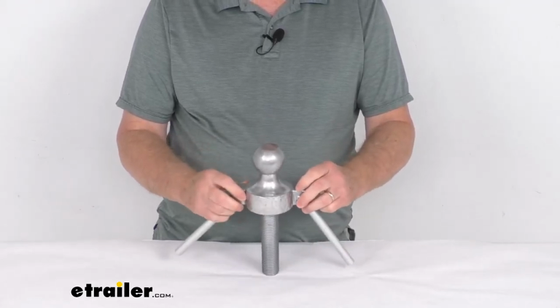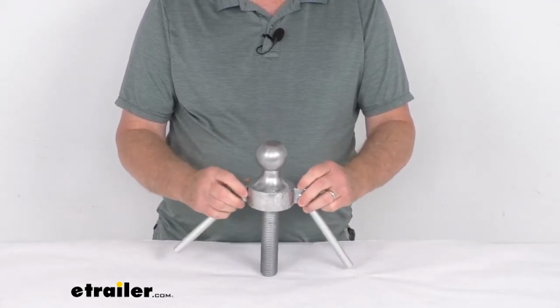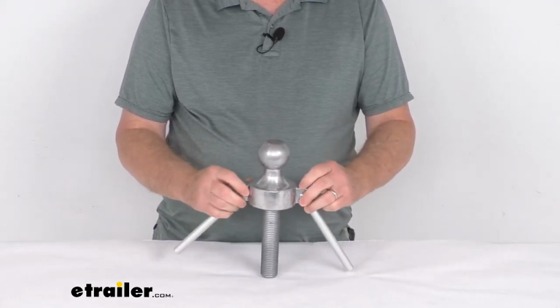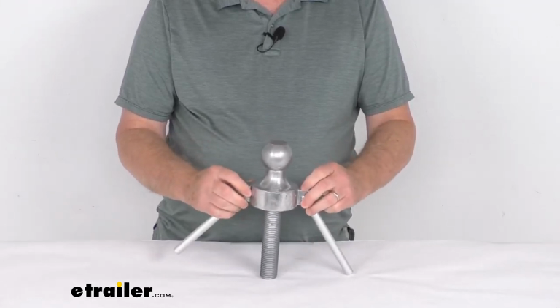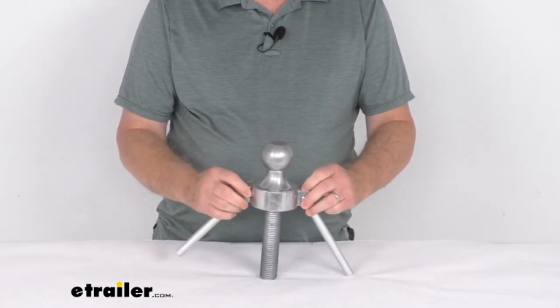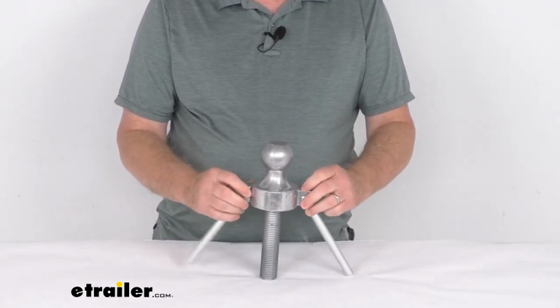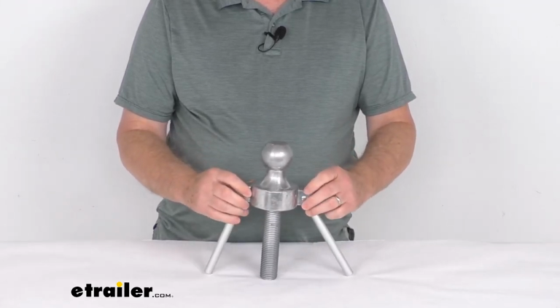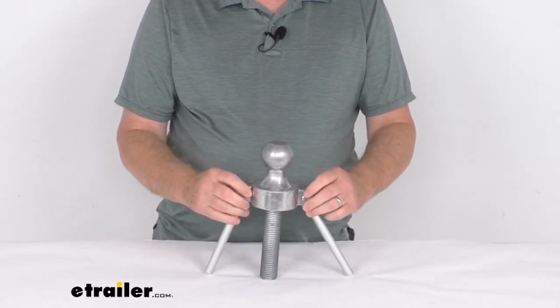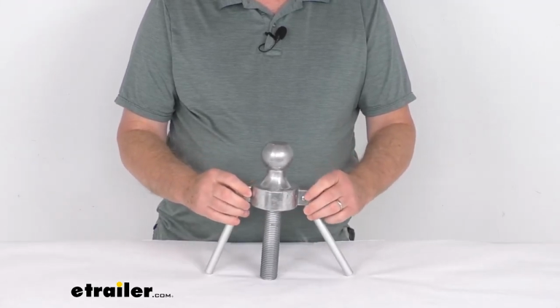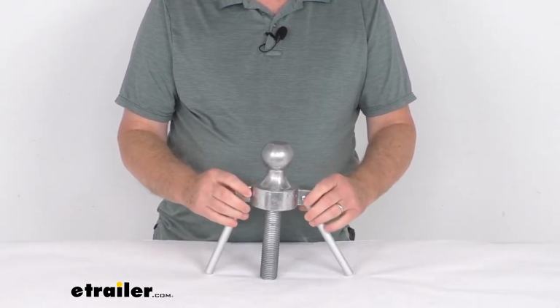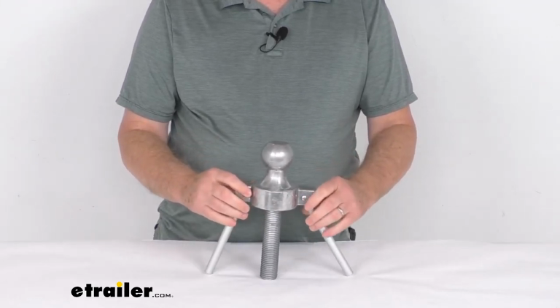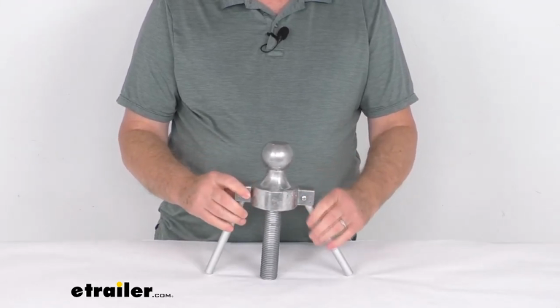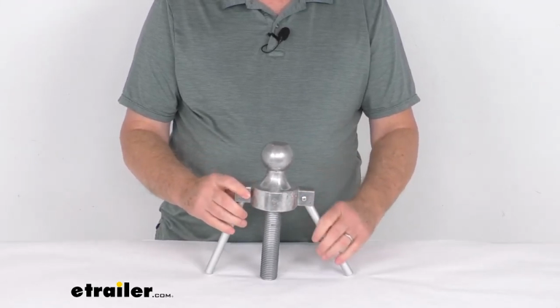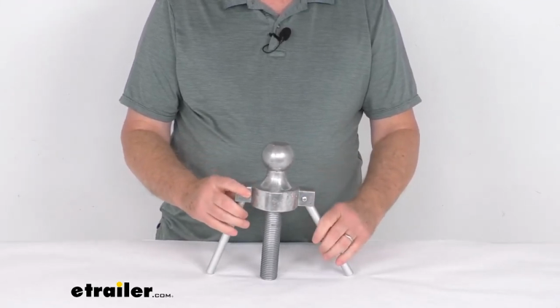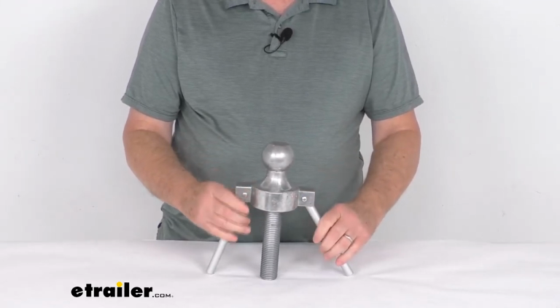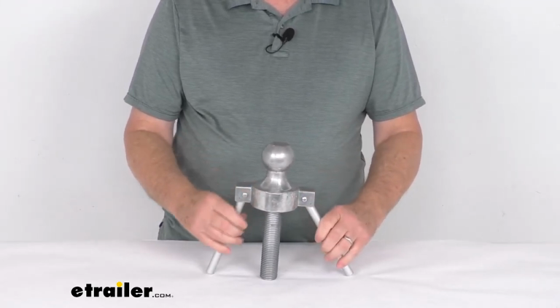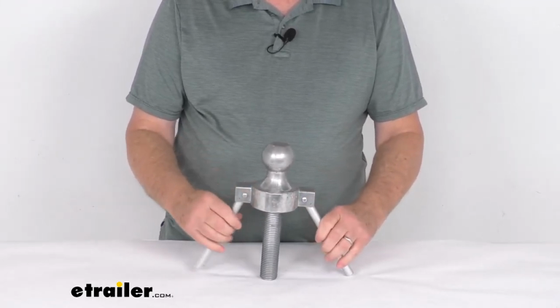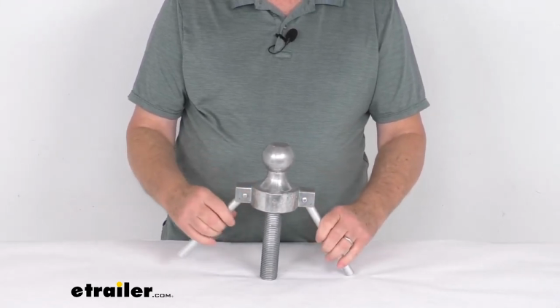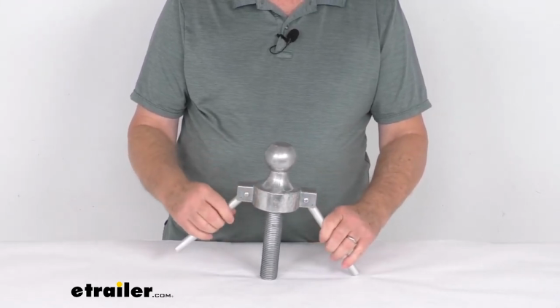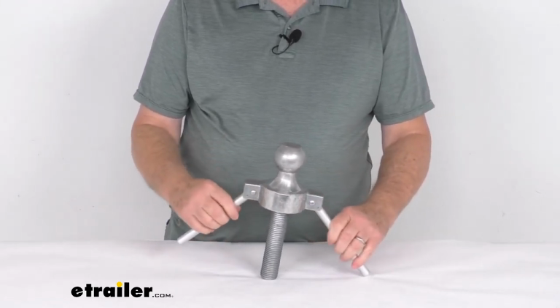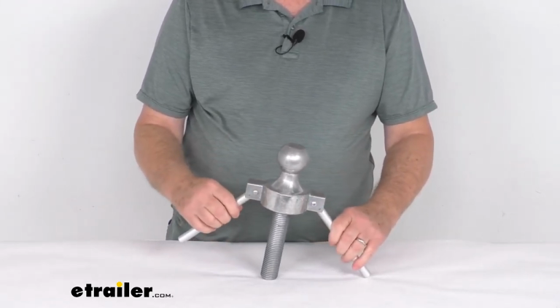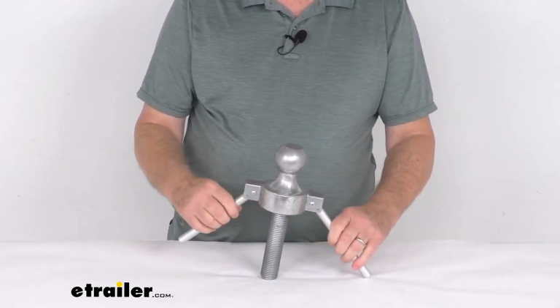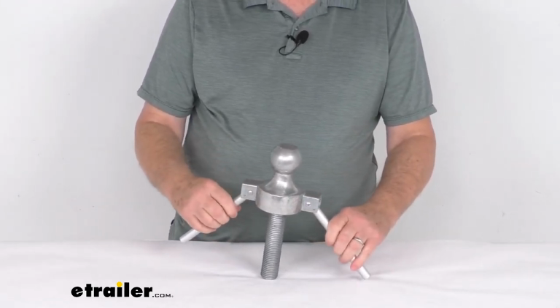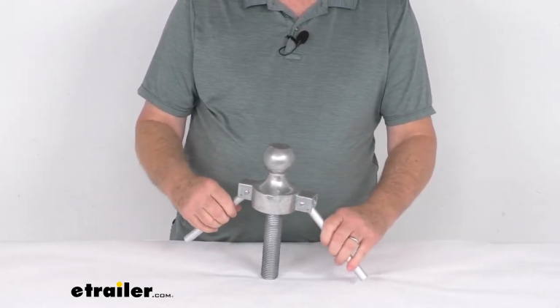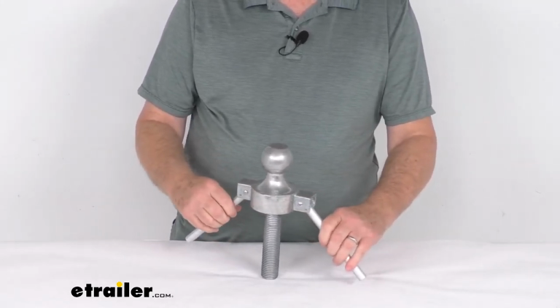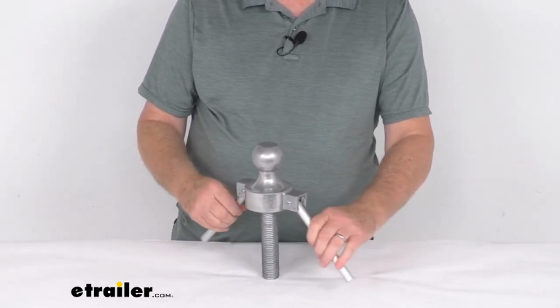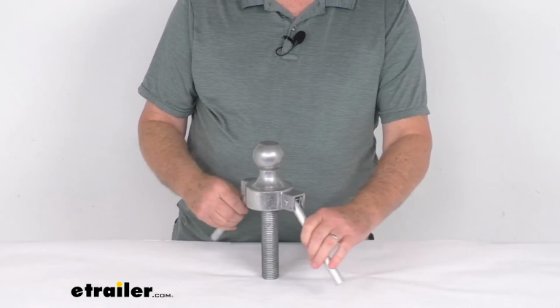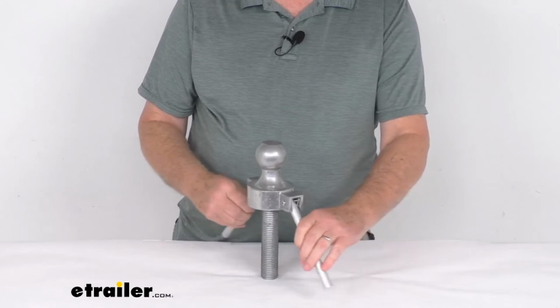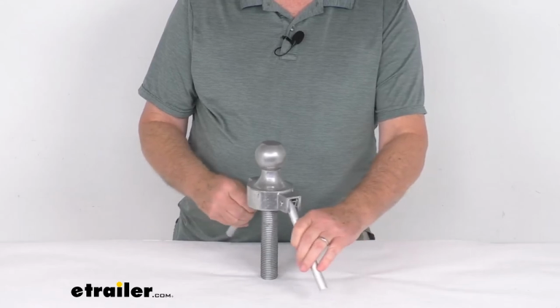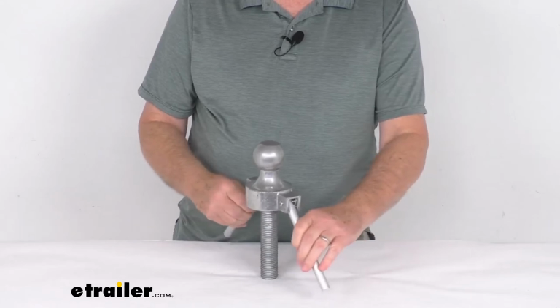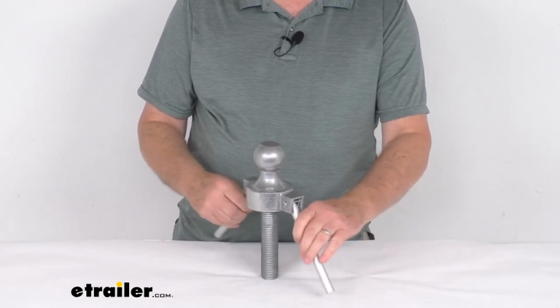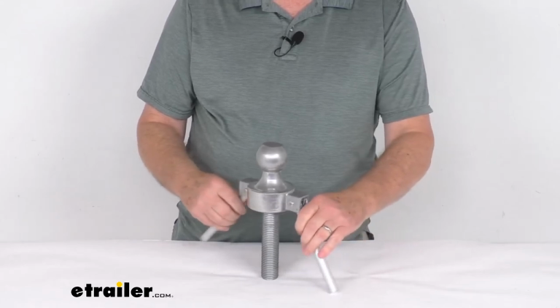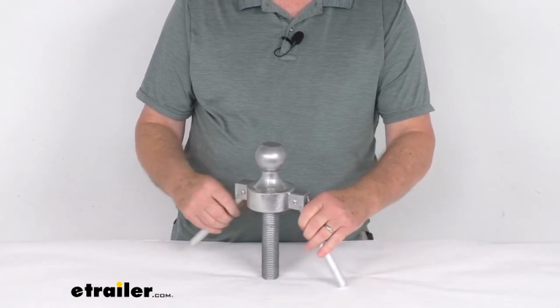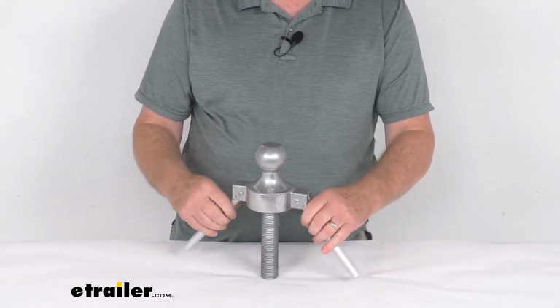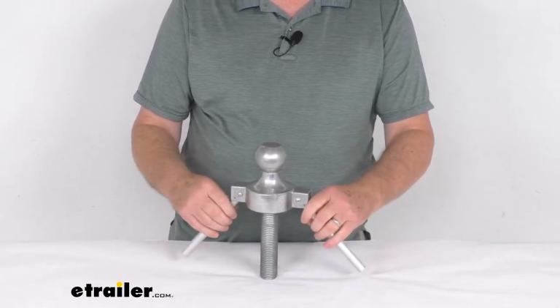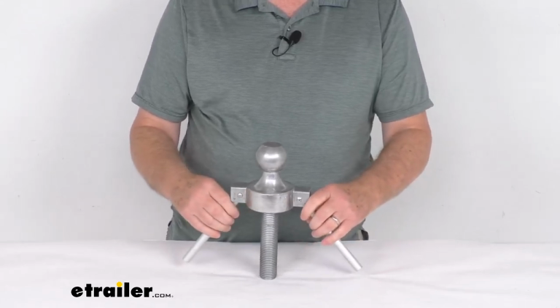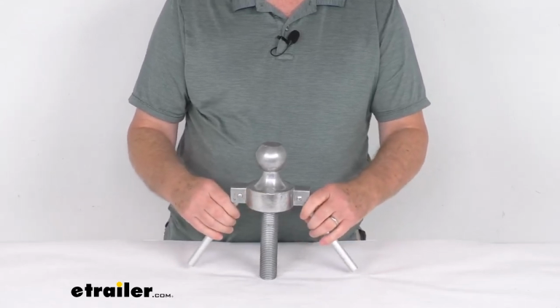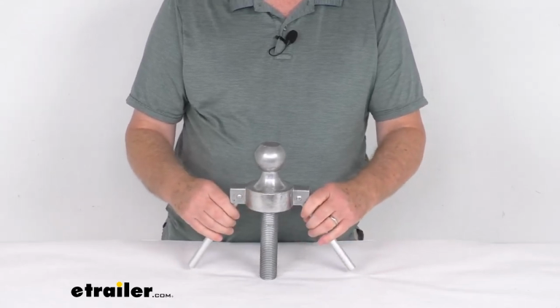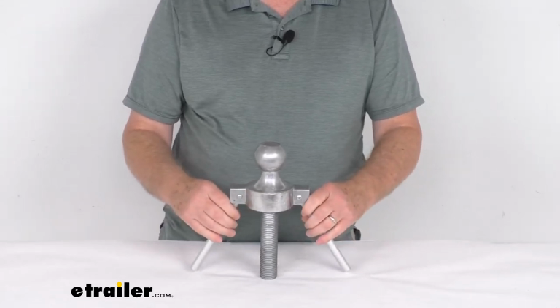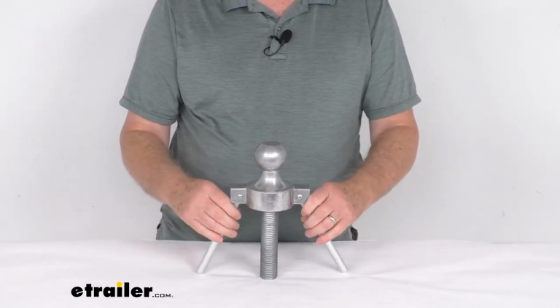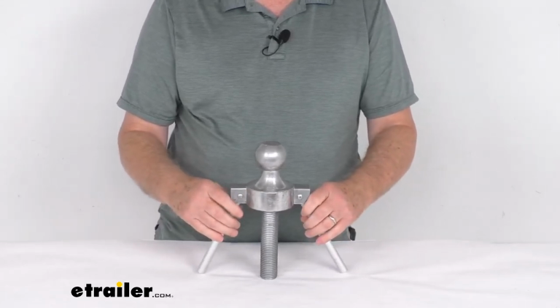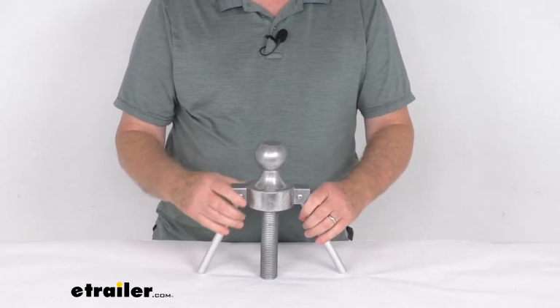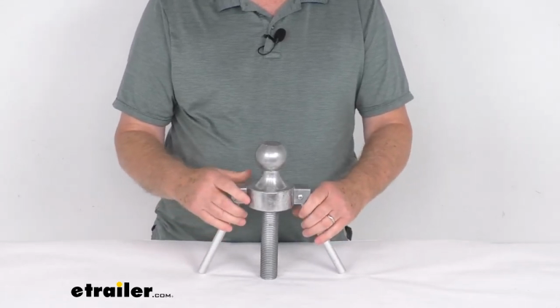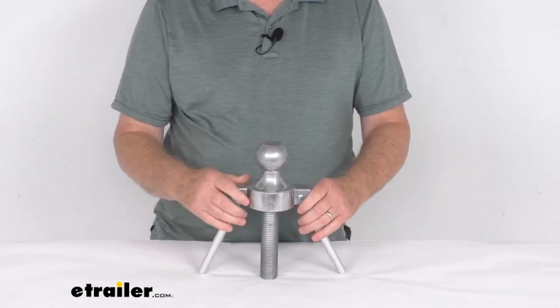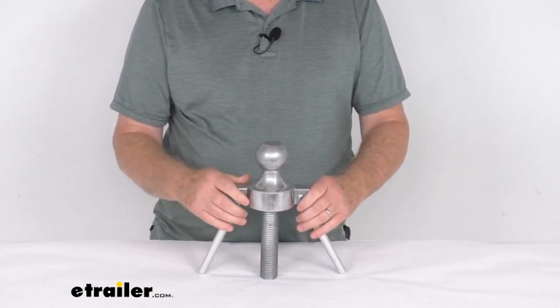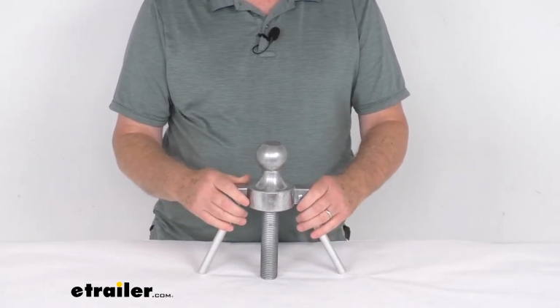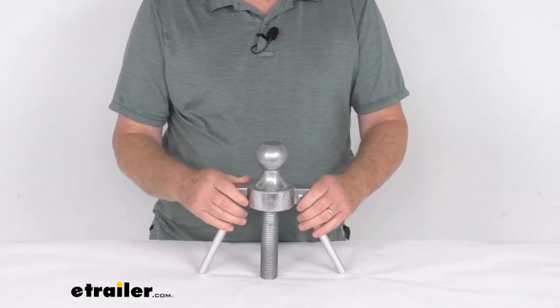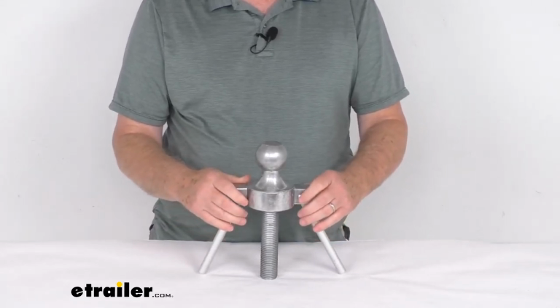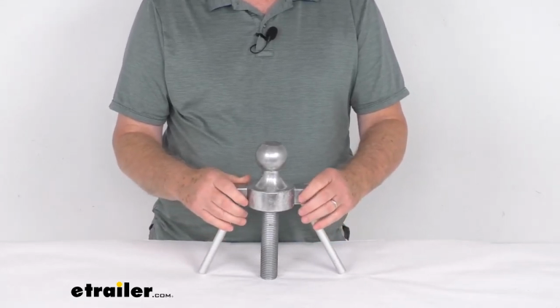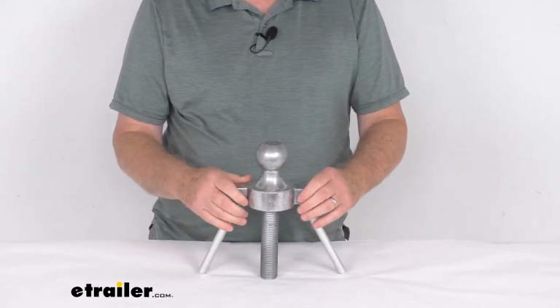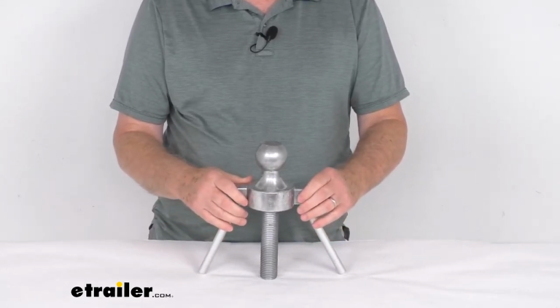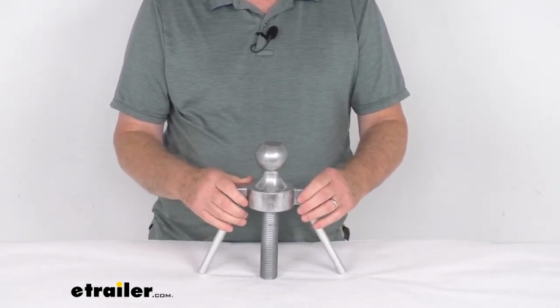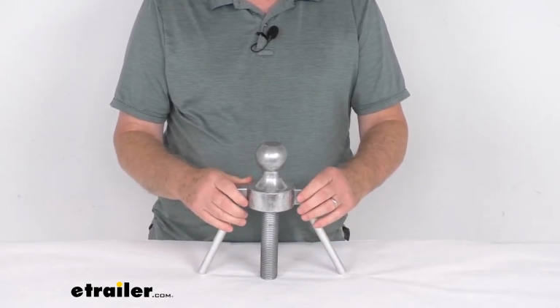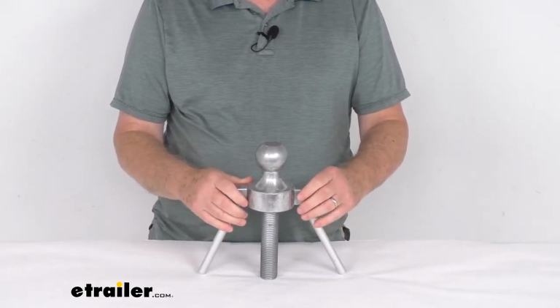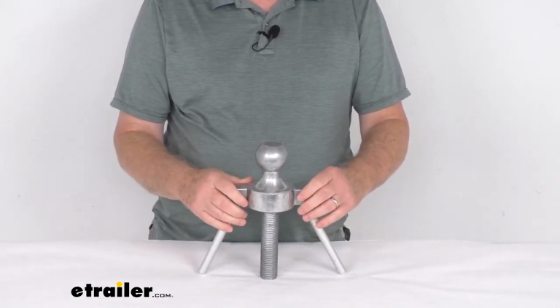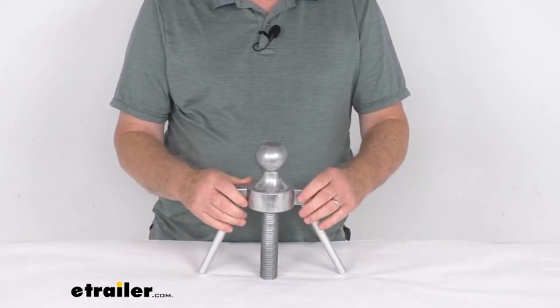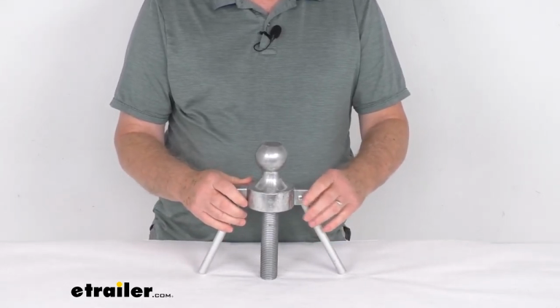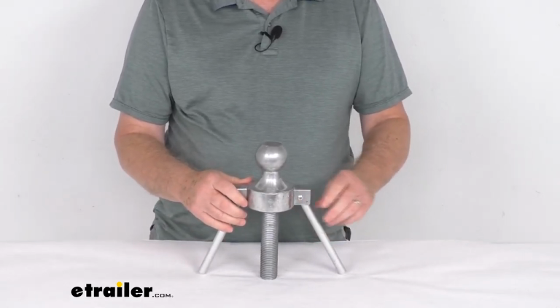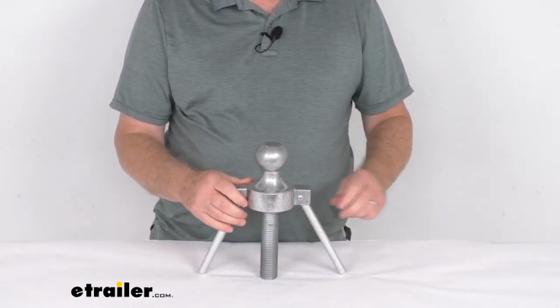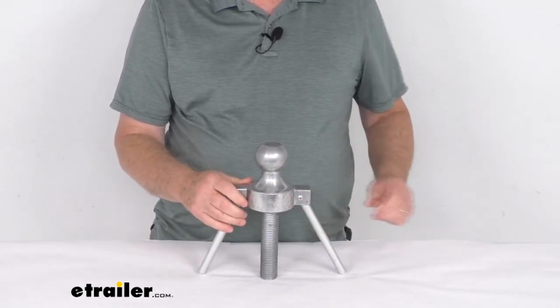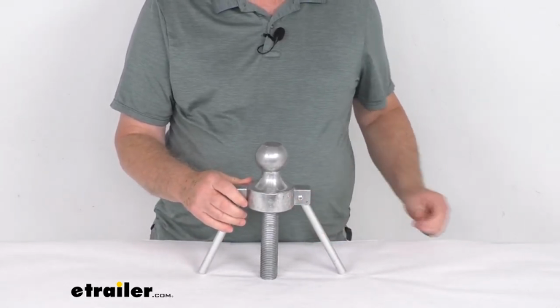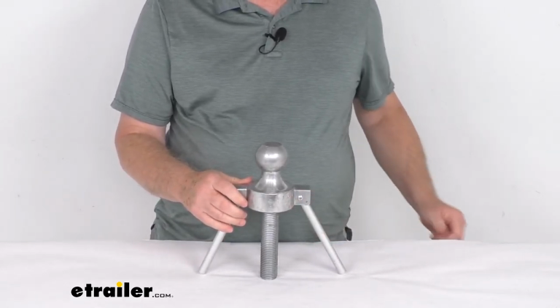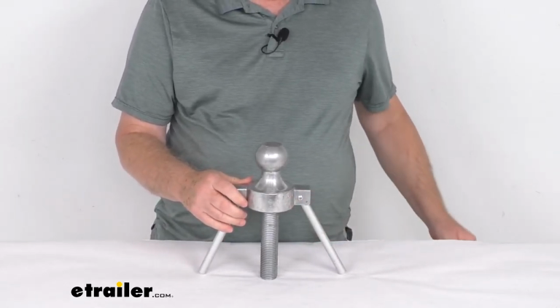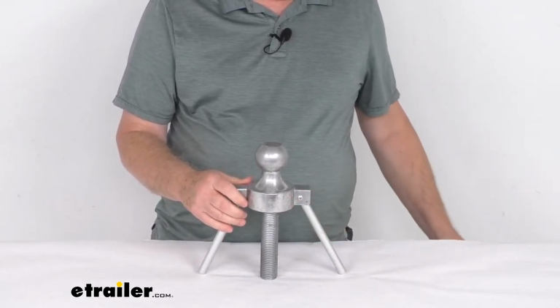That should do it for the review on the replacement two and five-sixteenths ball assembly for the UltraFab Gooseneck Tripod Stabilizer.